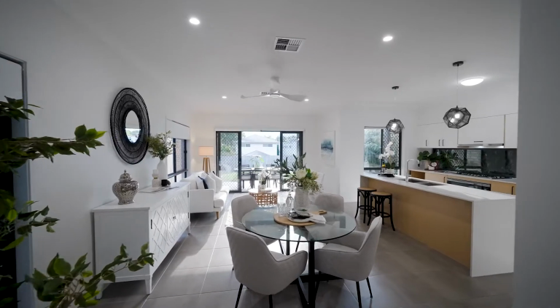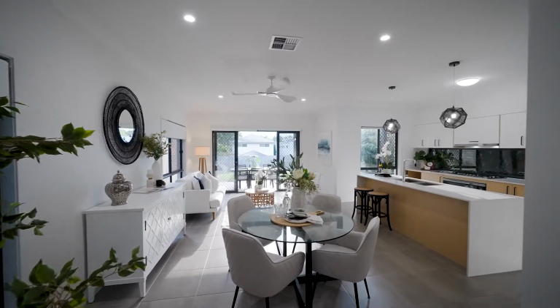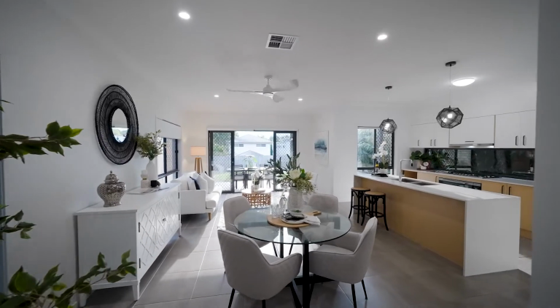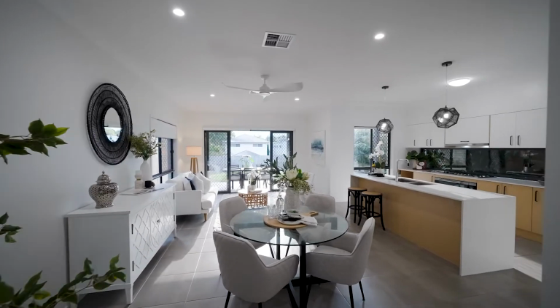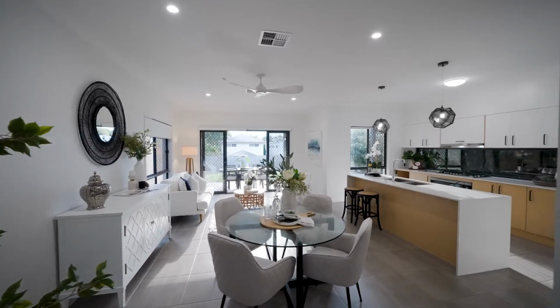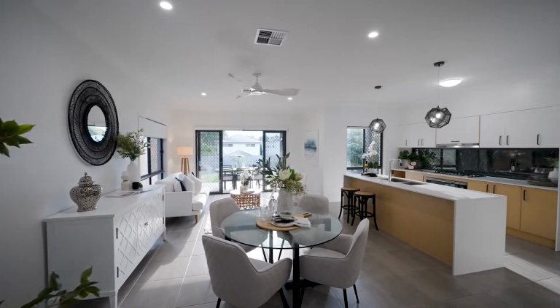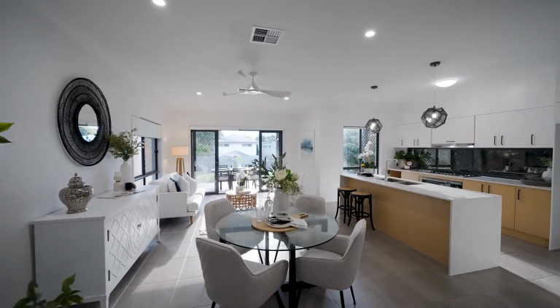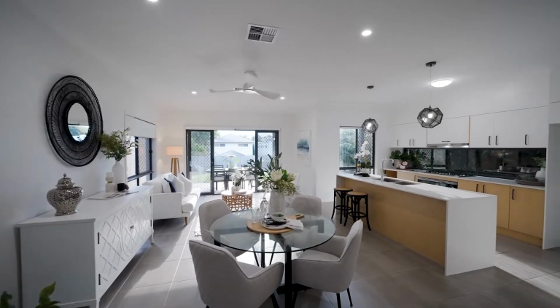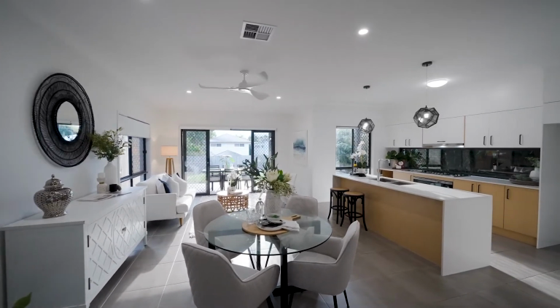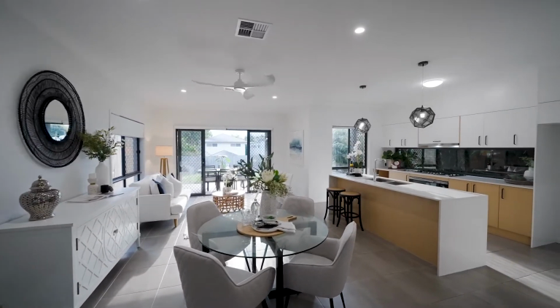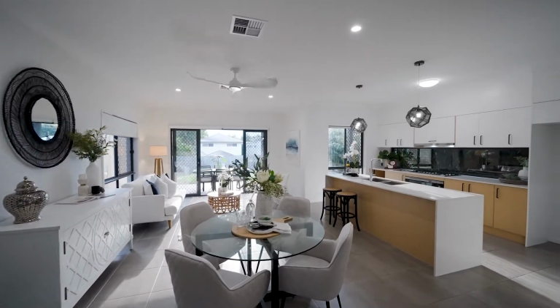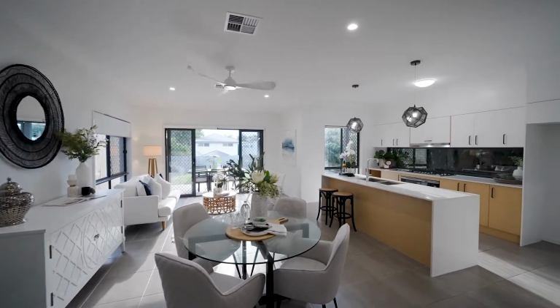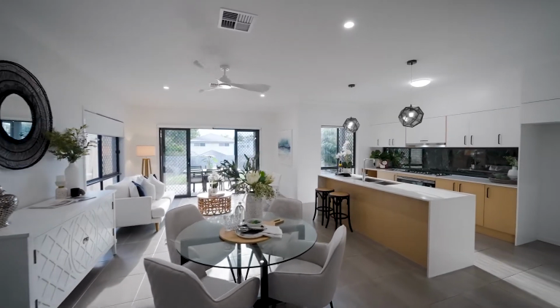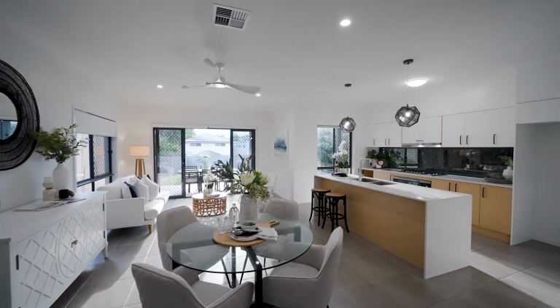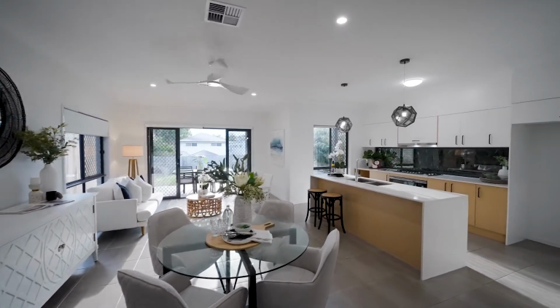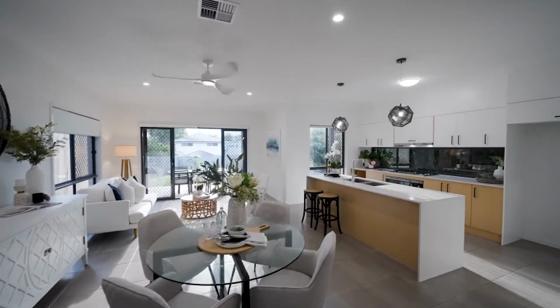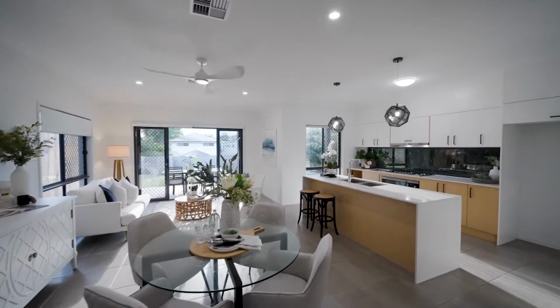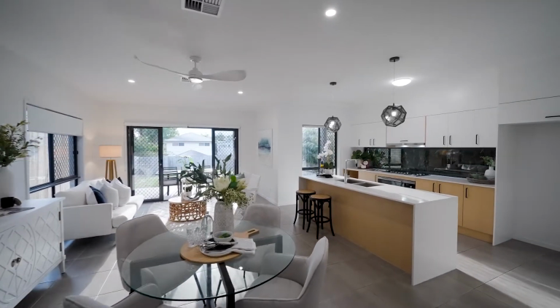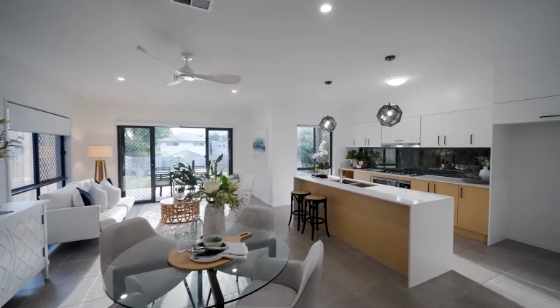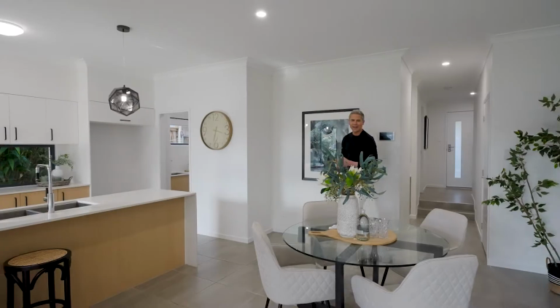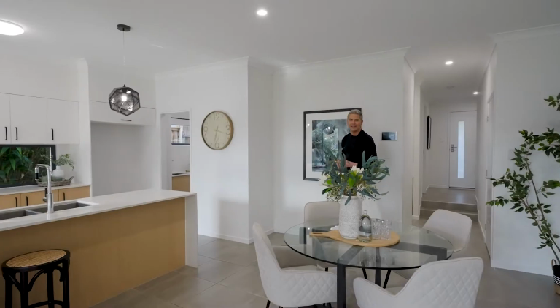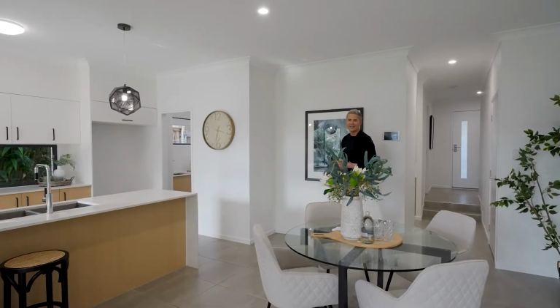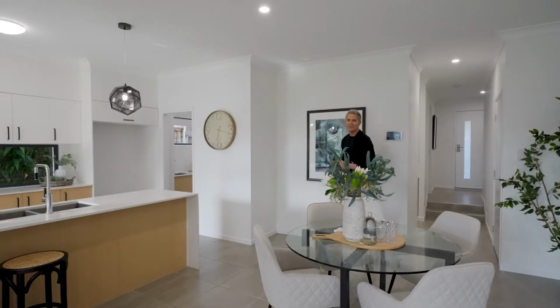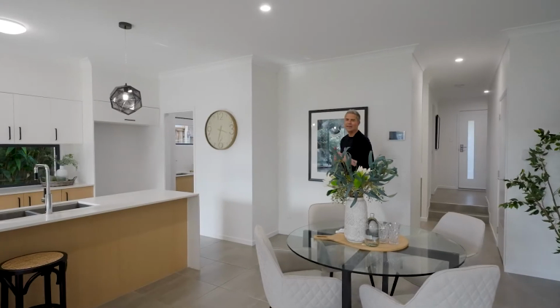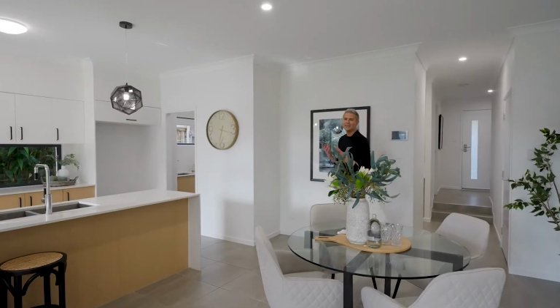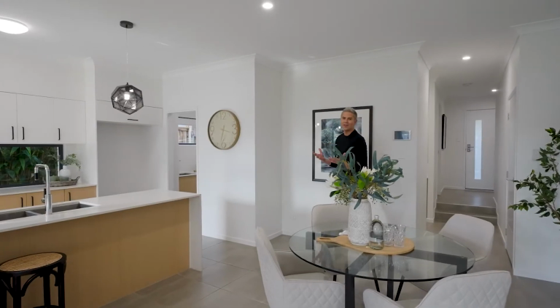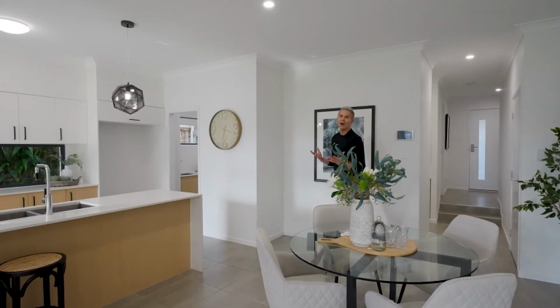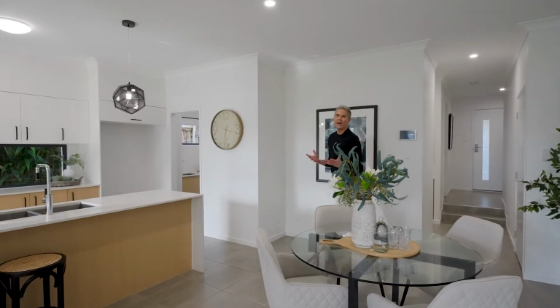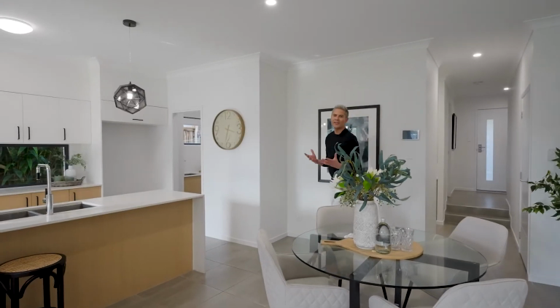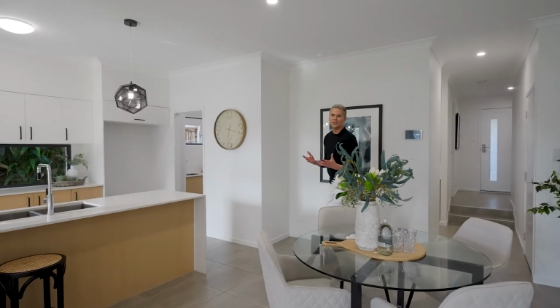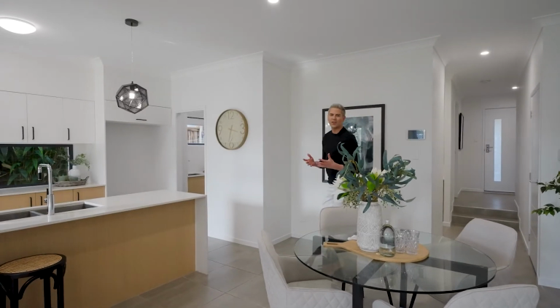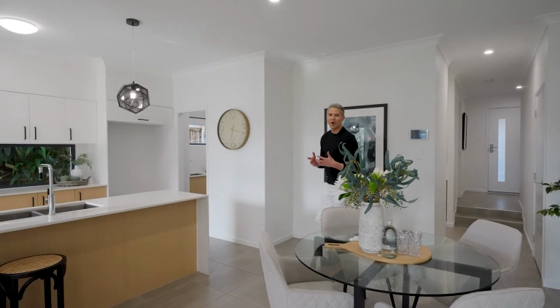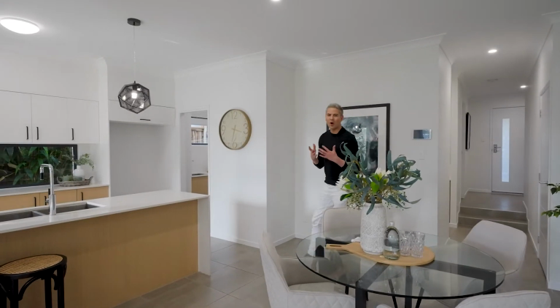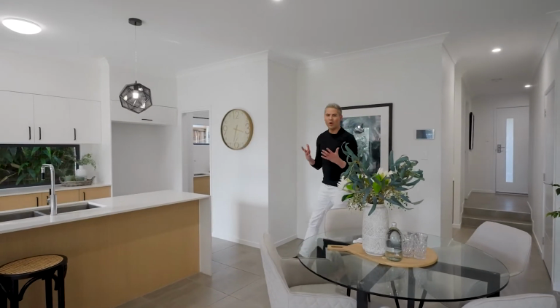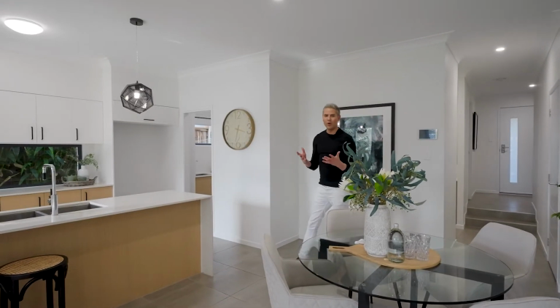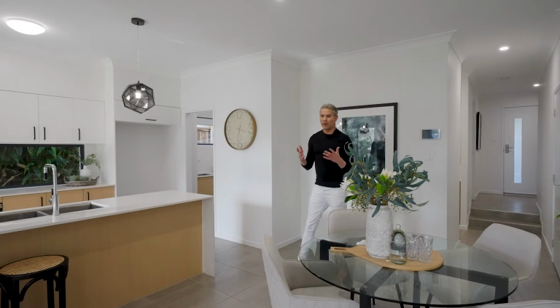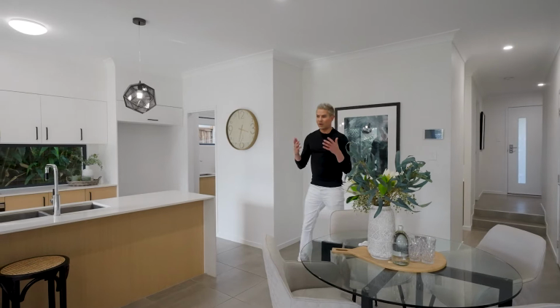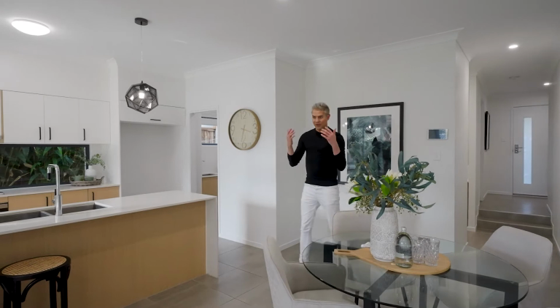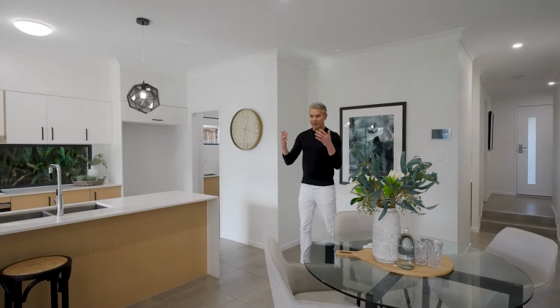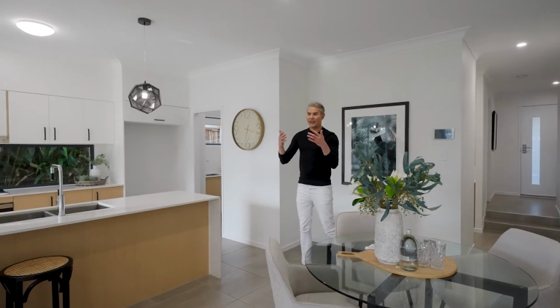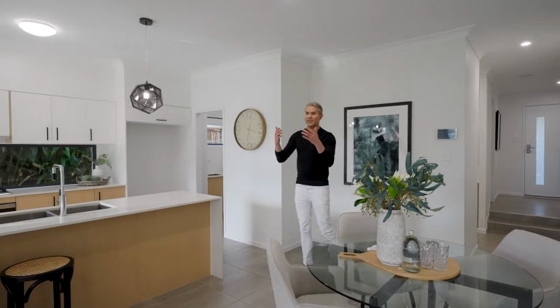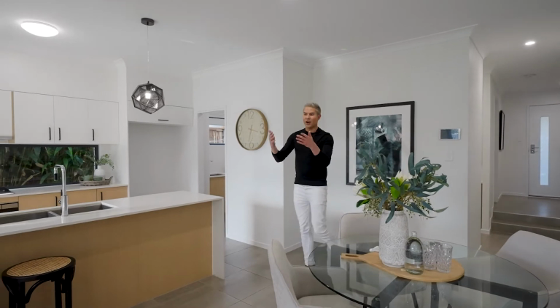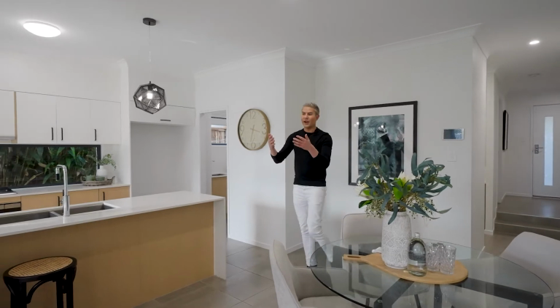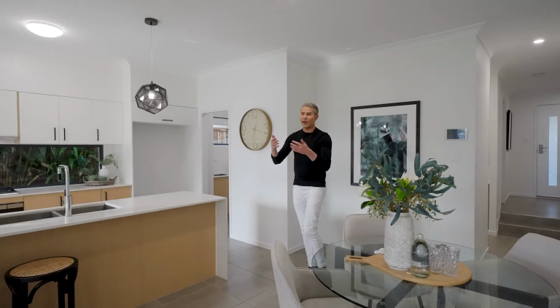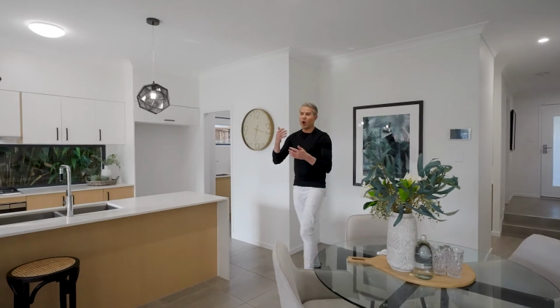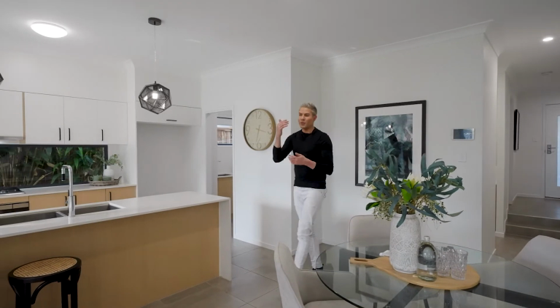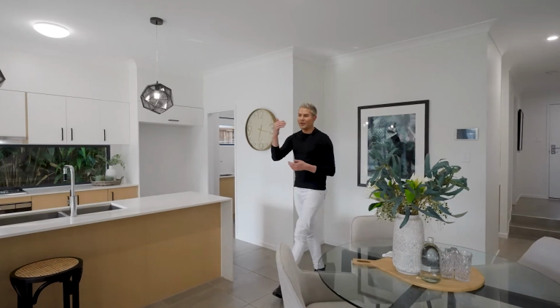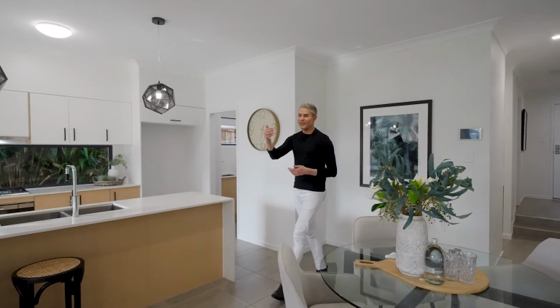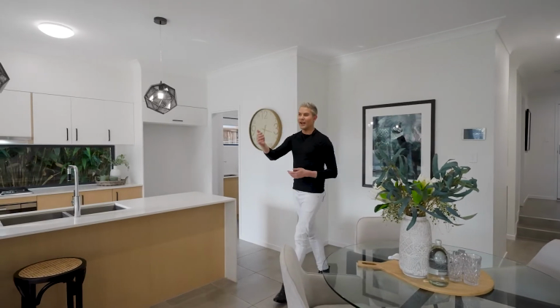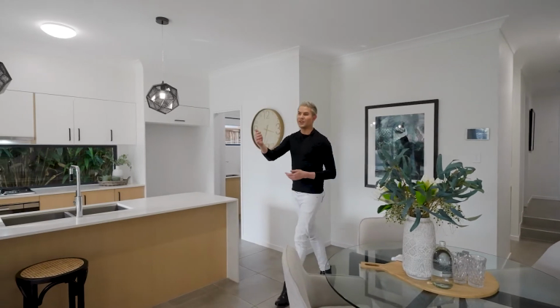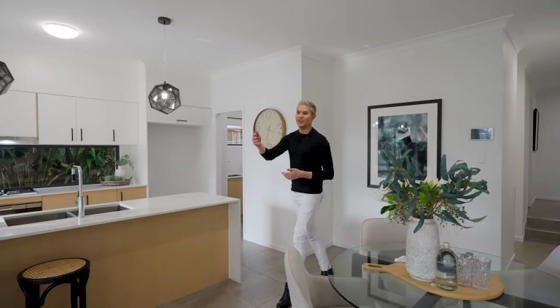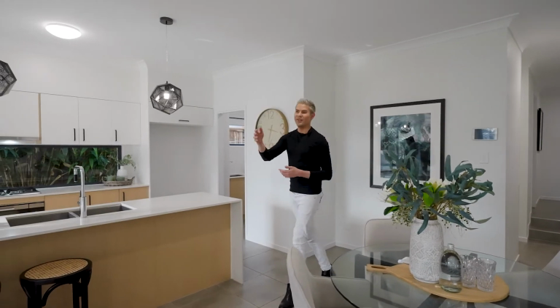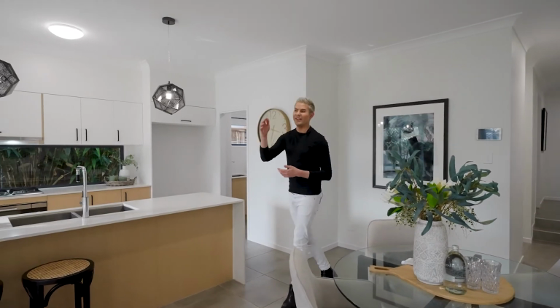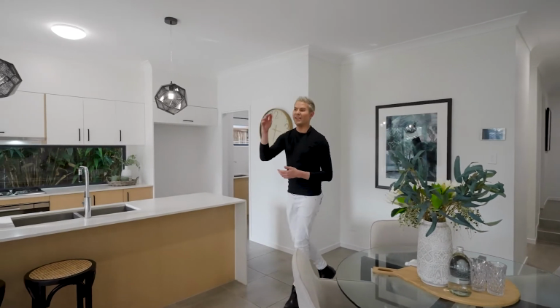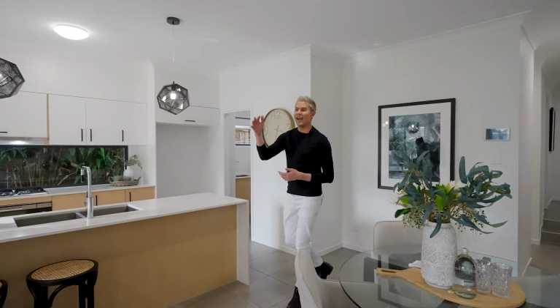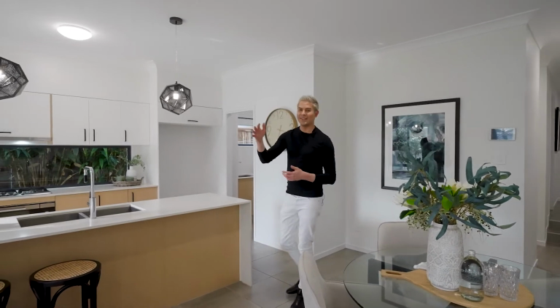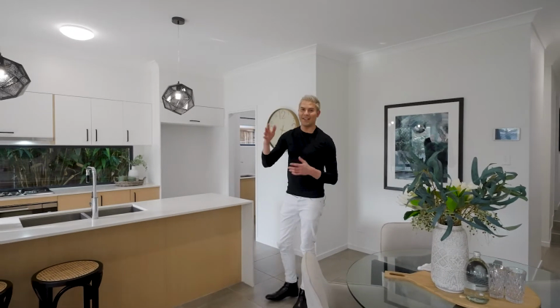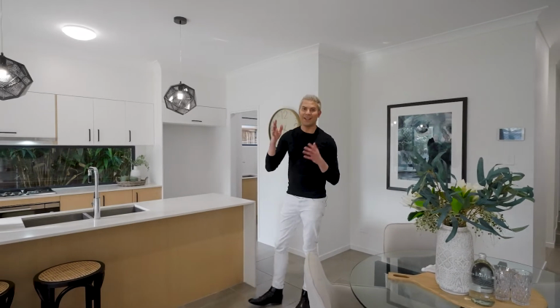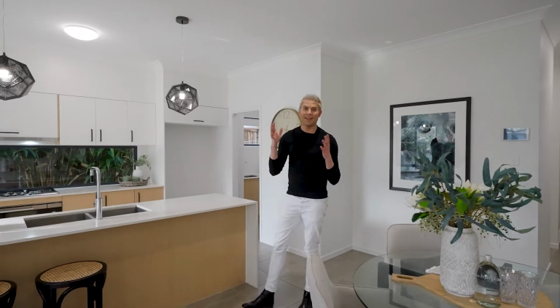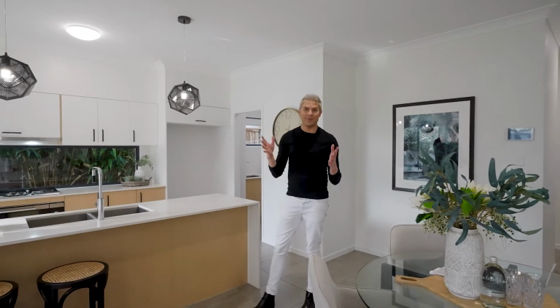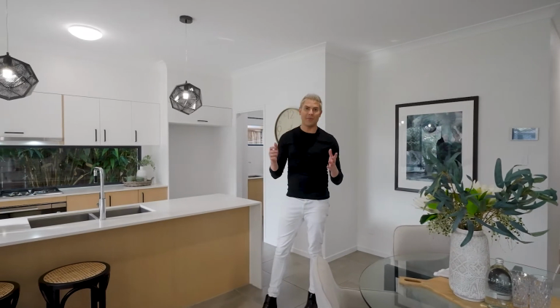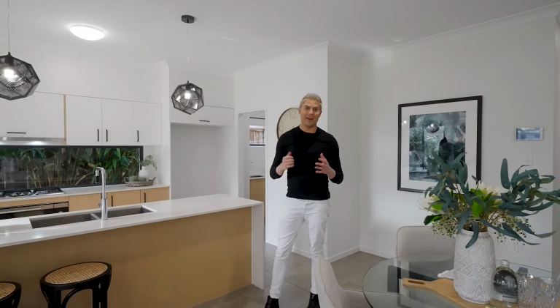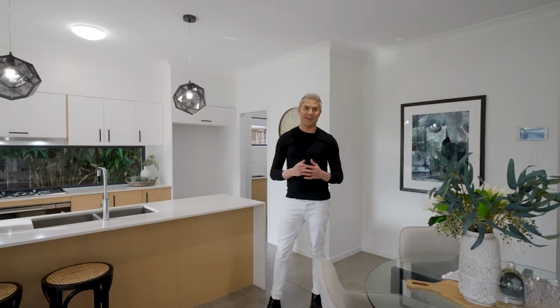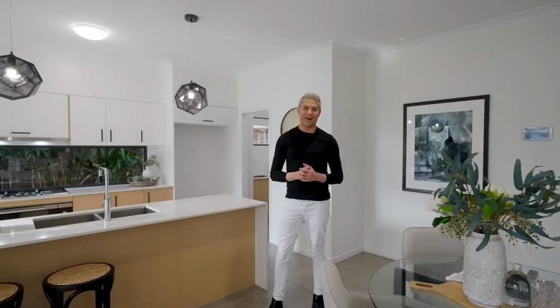As we enter this open plan living space, it's been designed so the whole living and dining opens out to the fantastic level backyard.